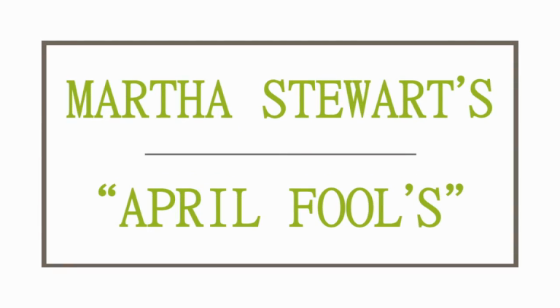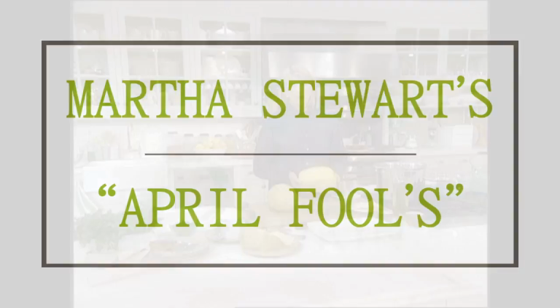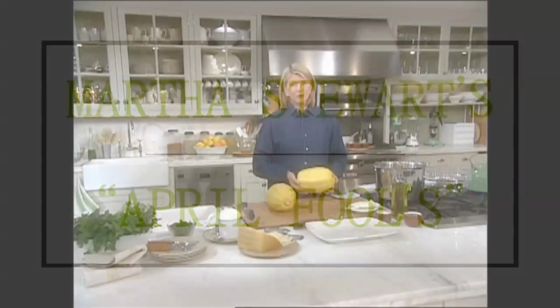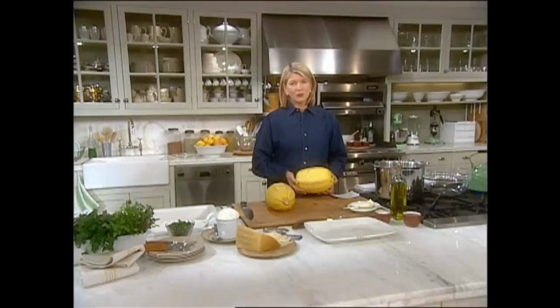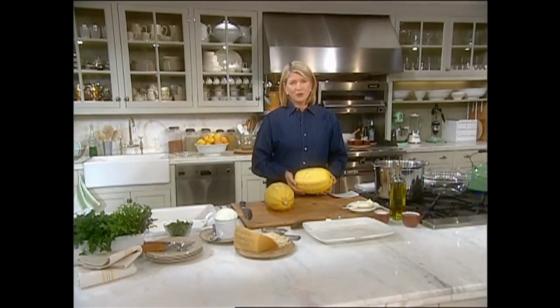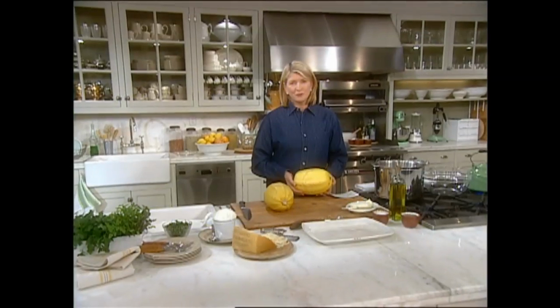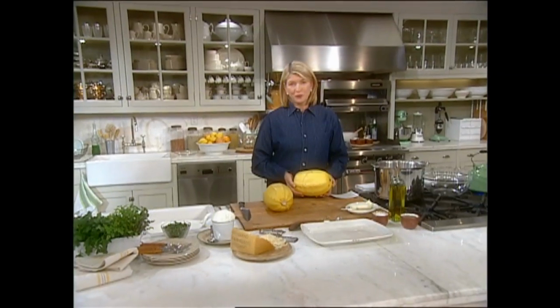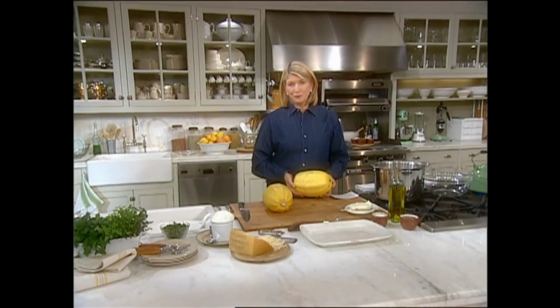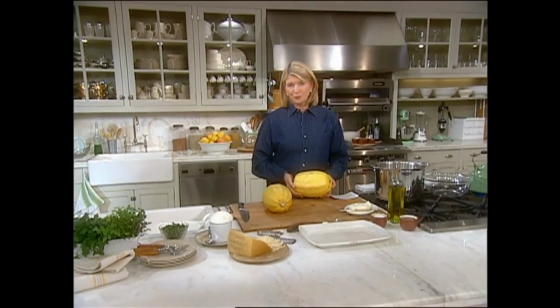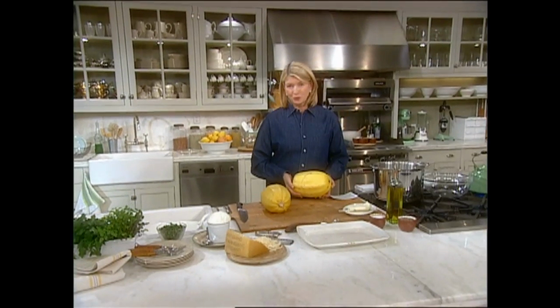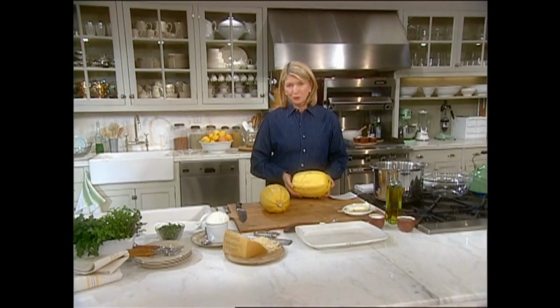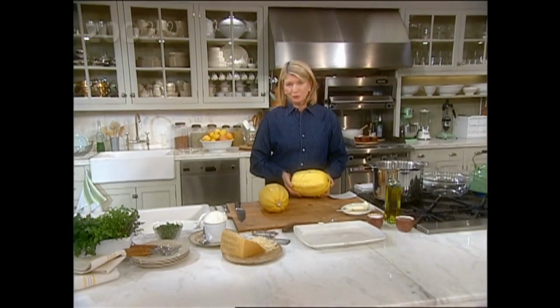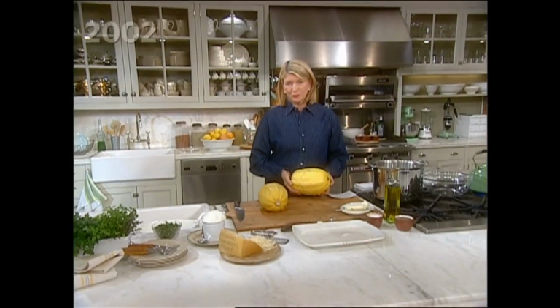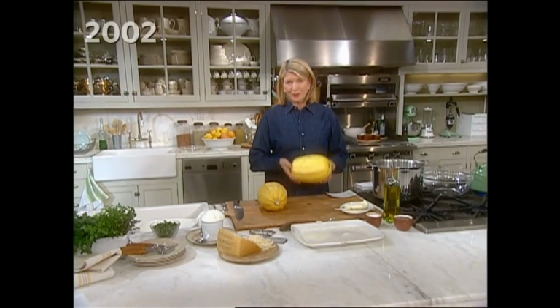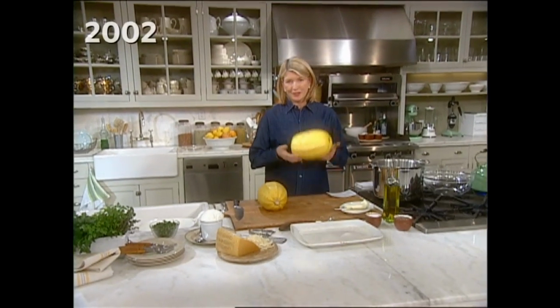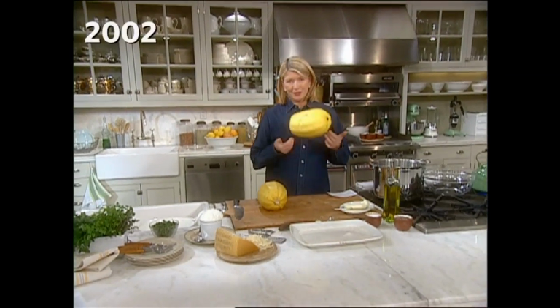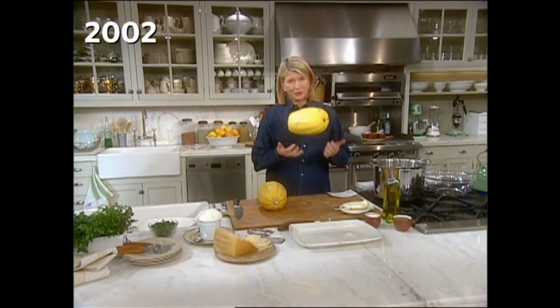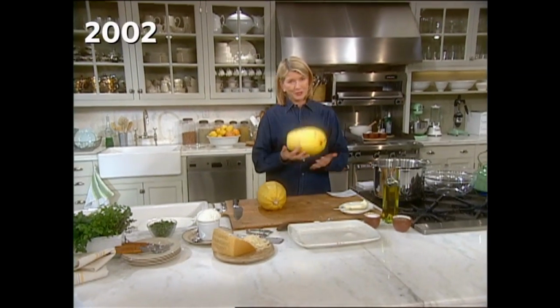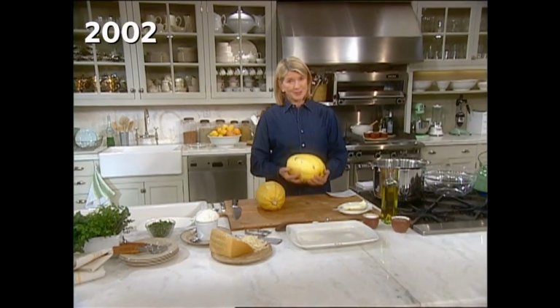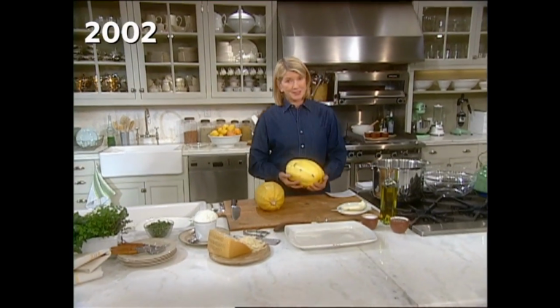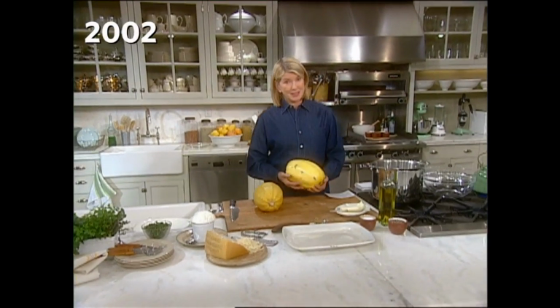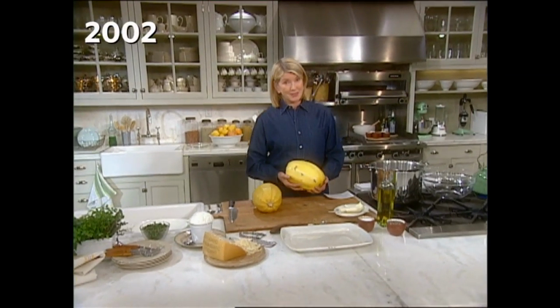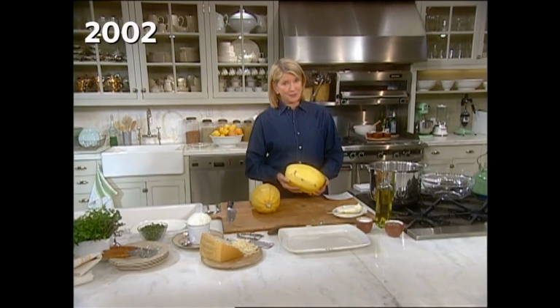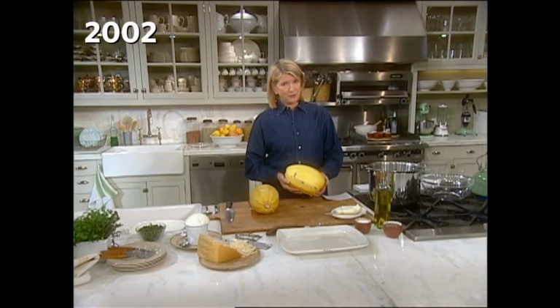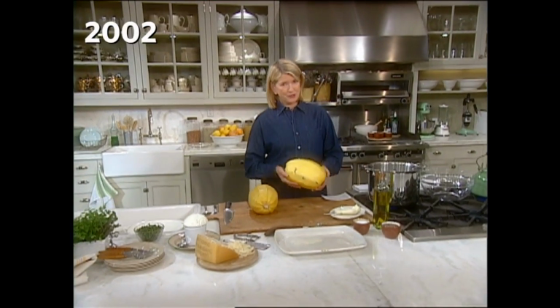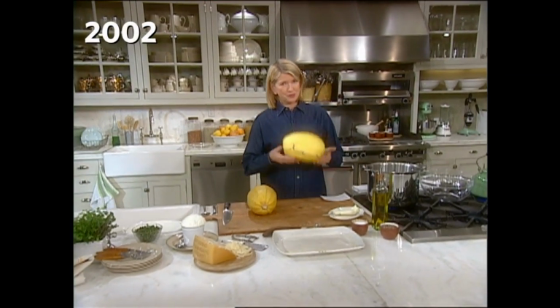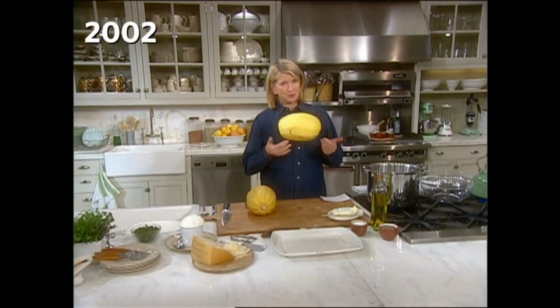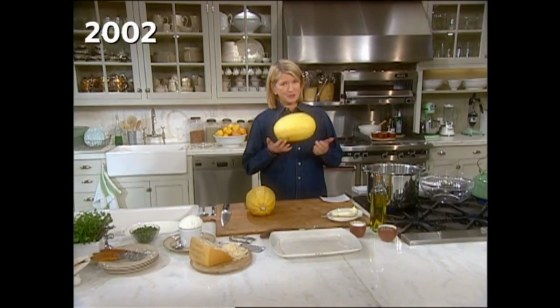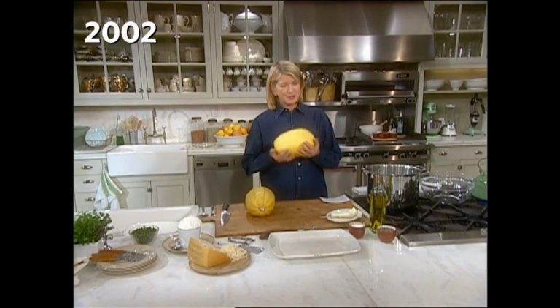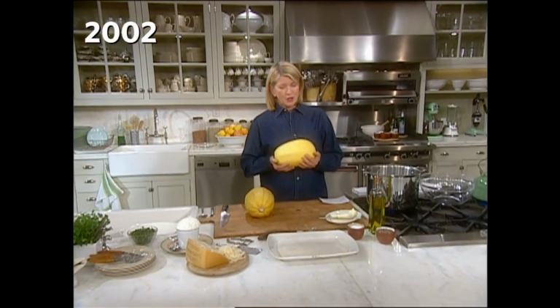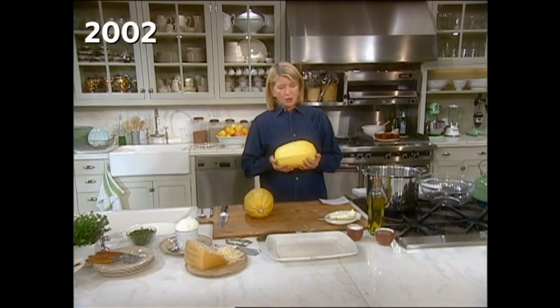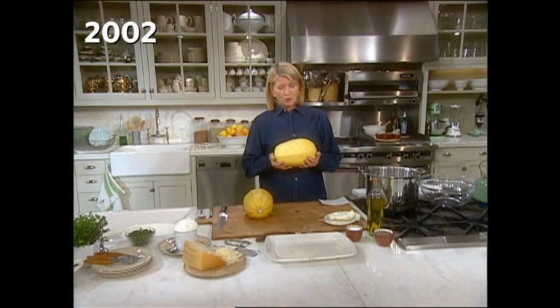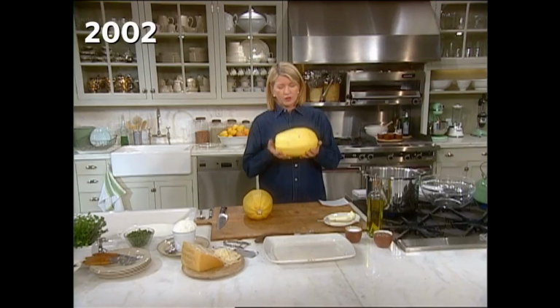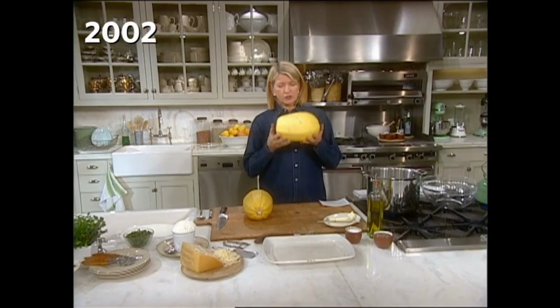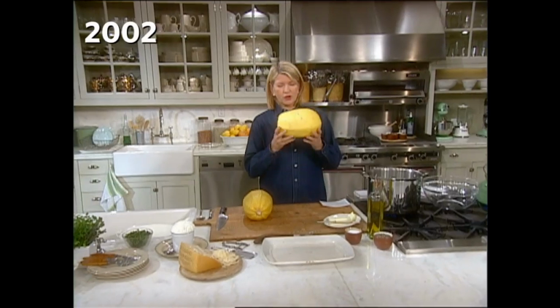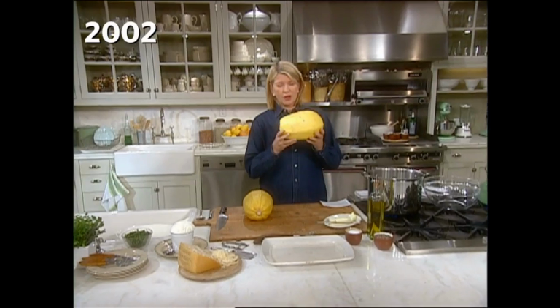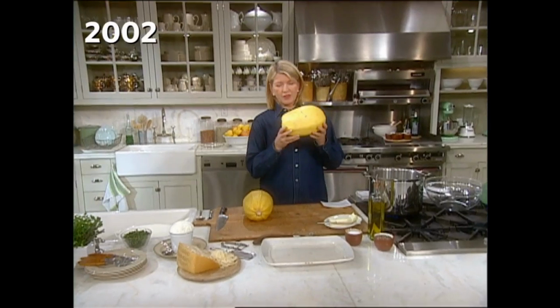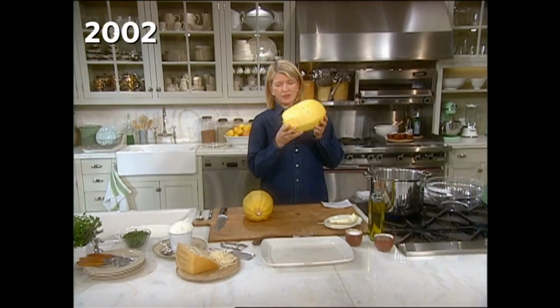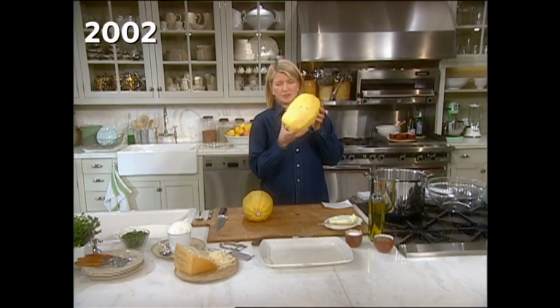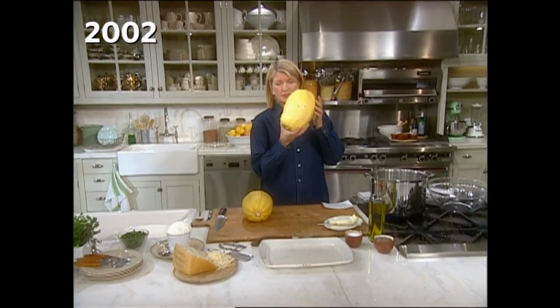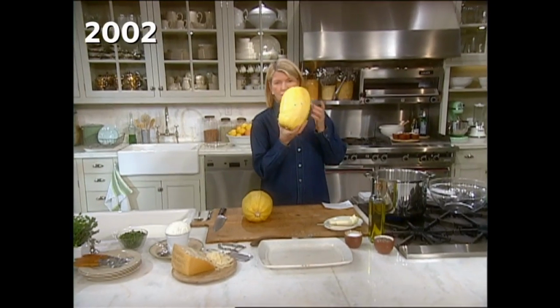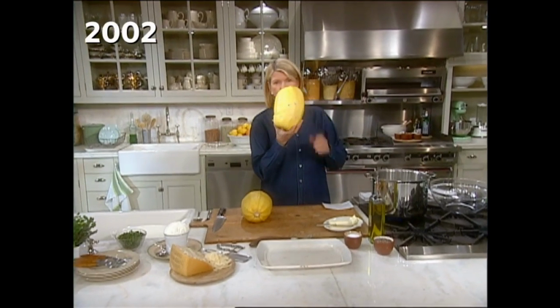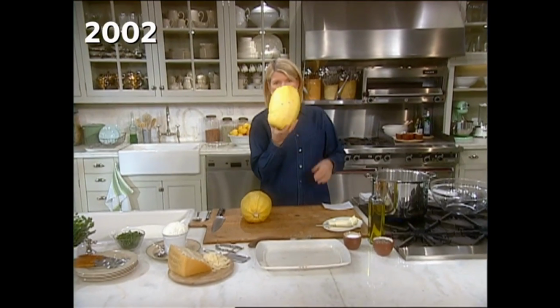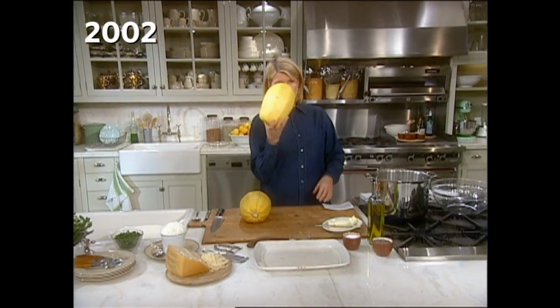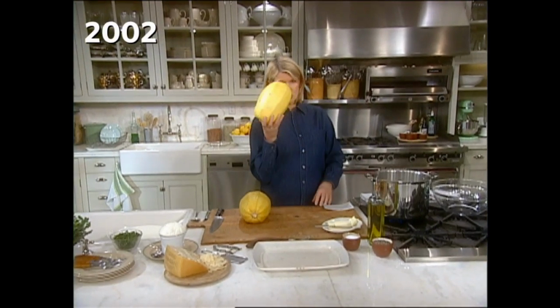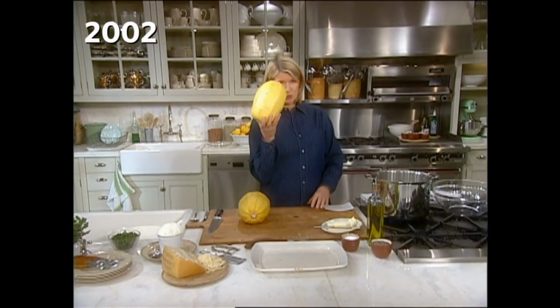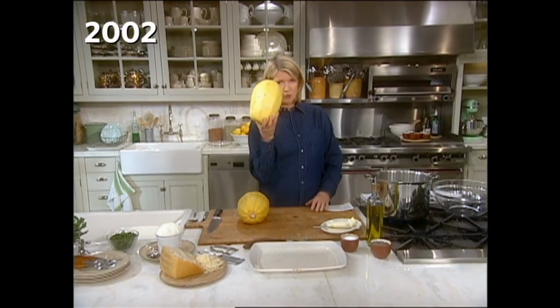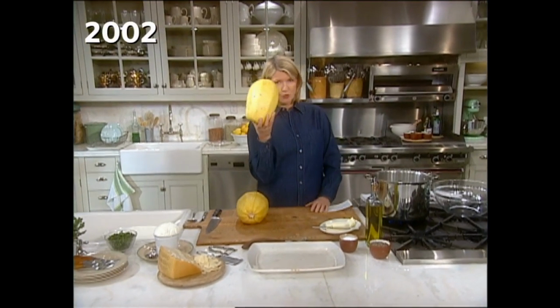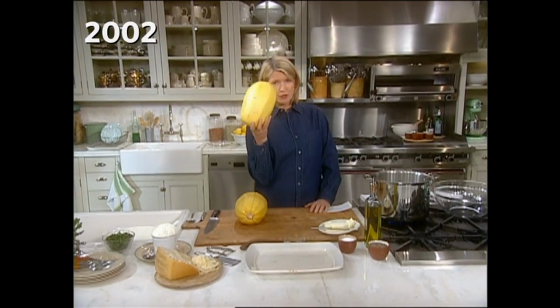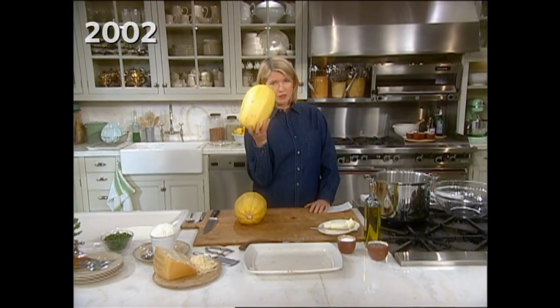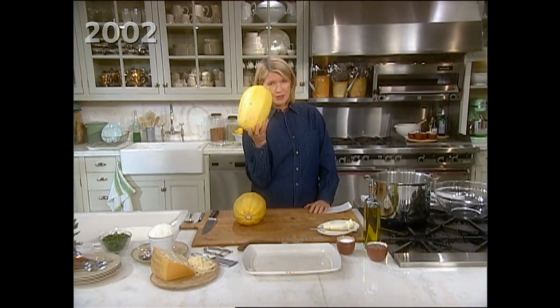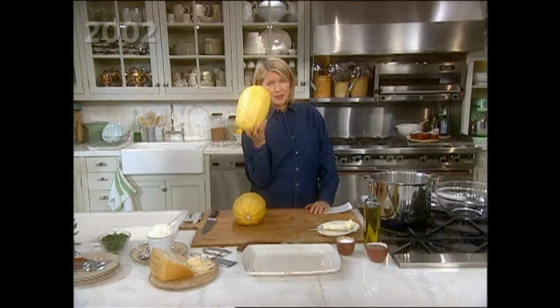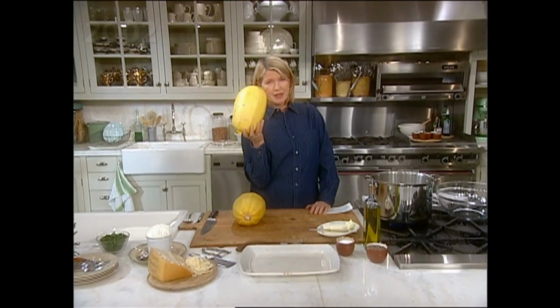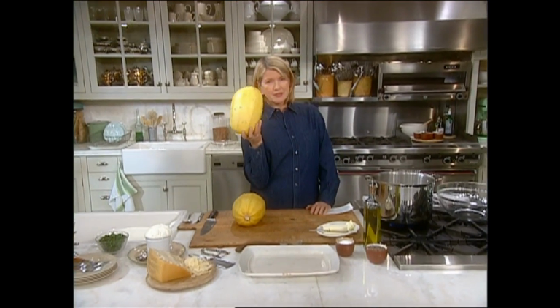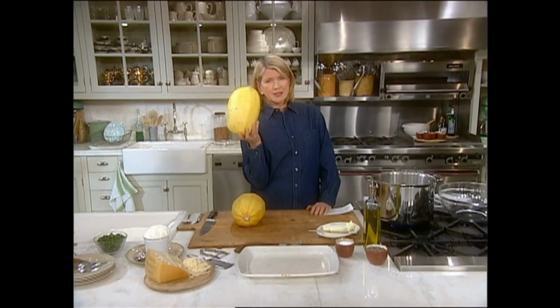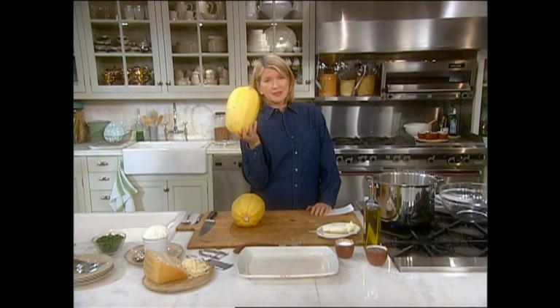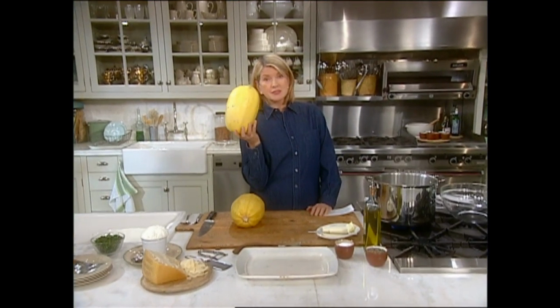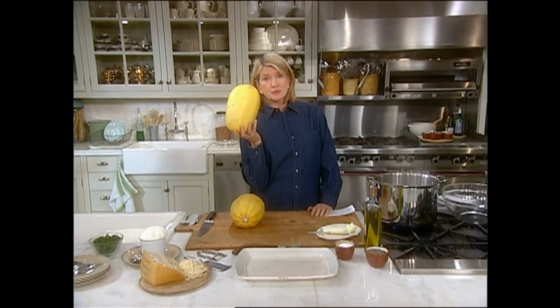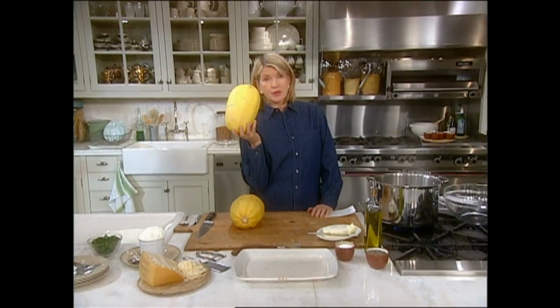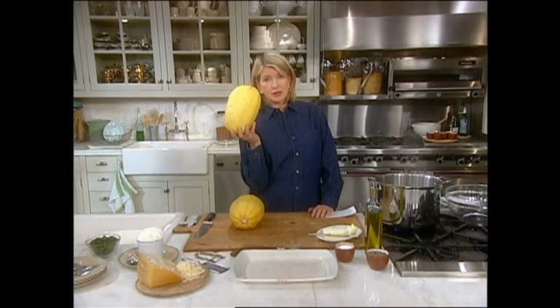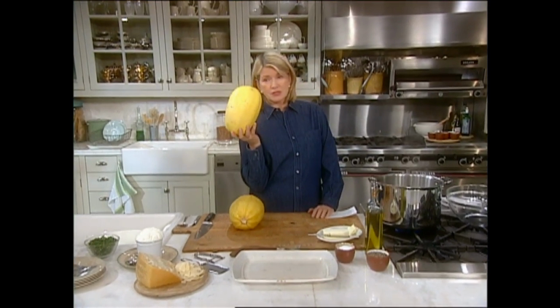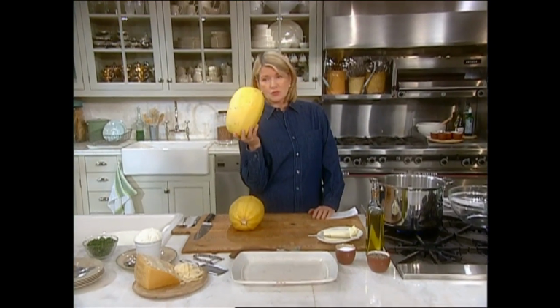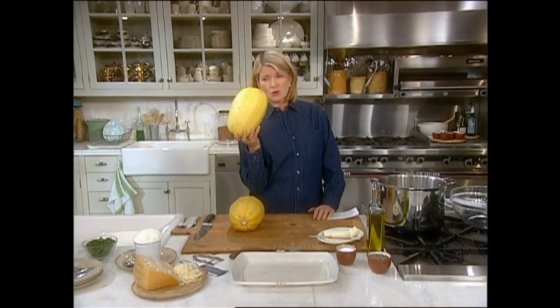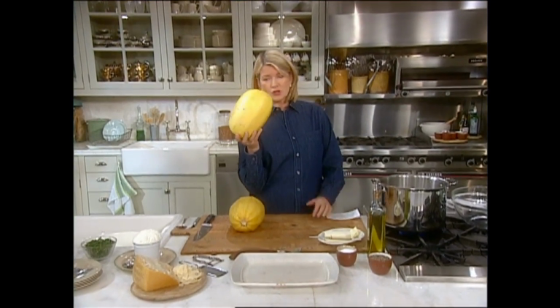You're looking for a foolproof way to get your kids to eat their vegetables? Well, try this unusual one. It's a spaghetti squash.